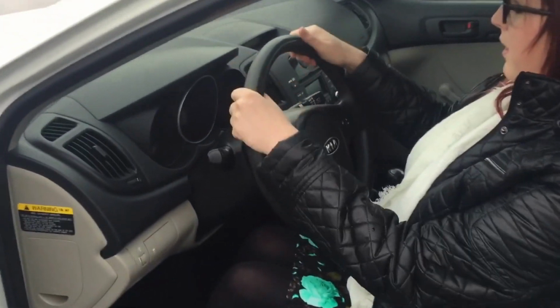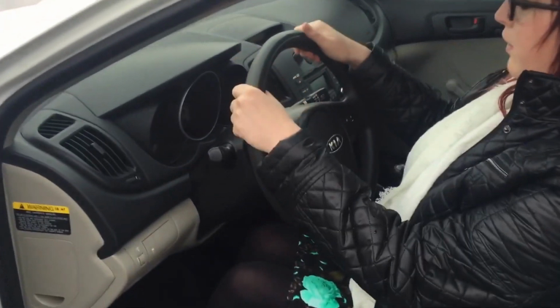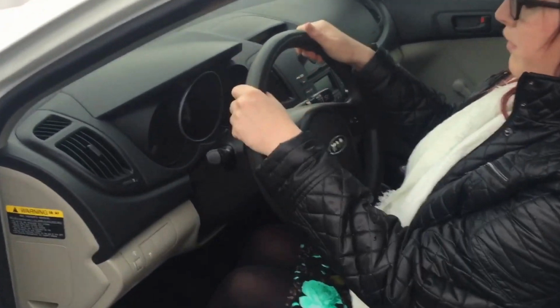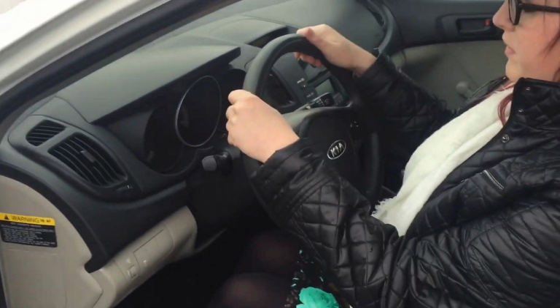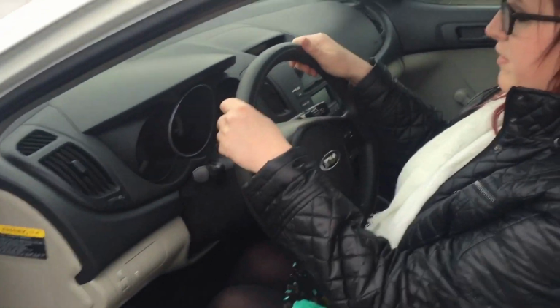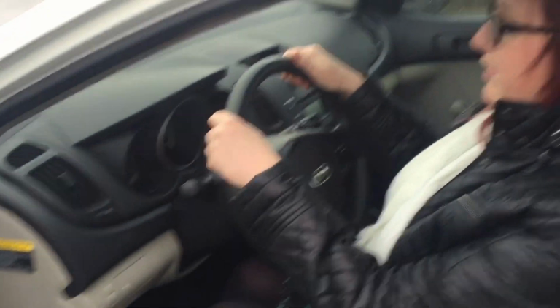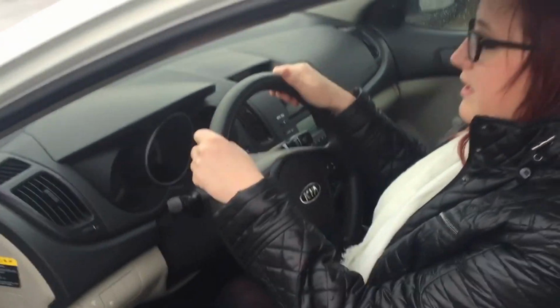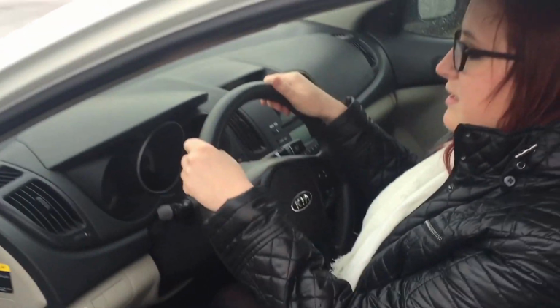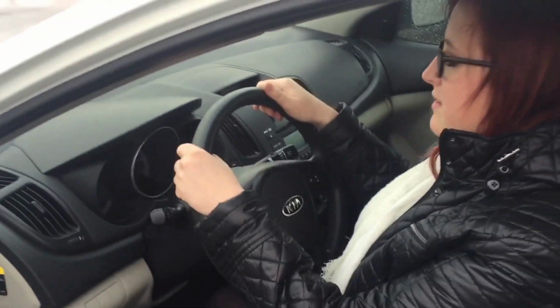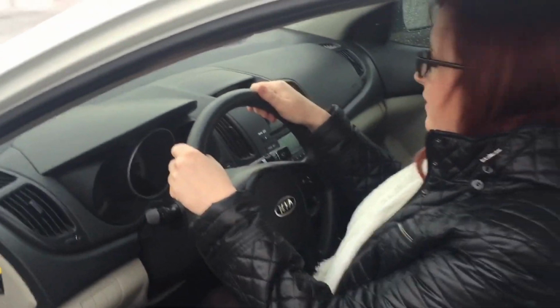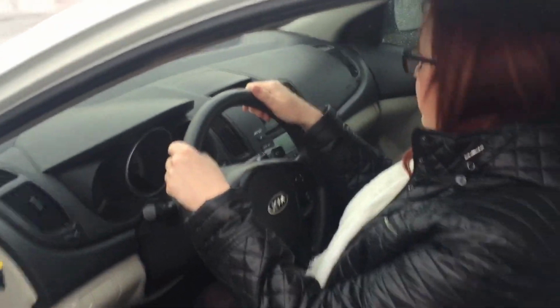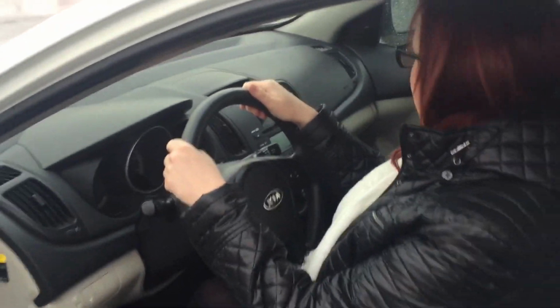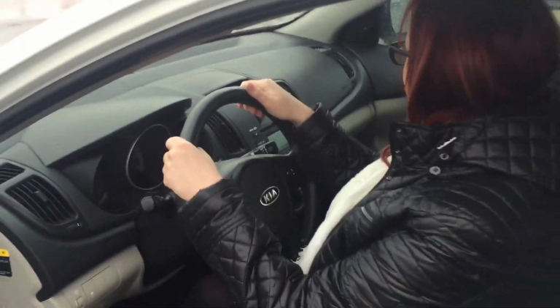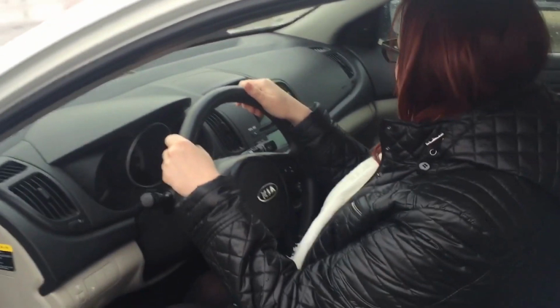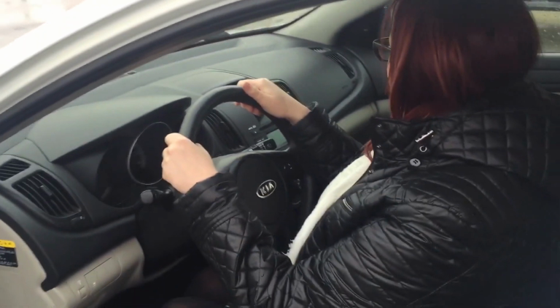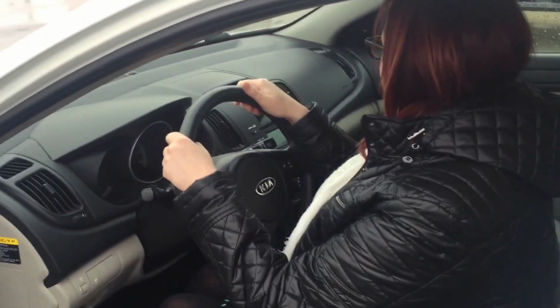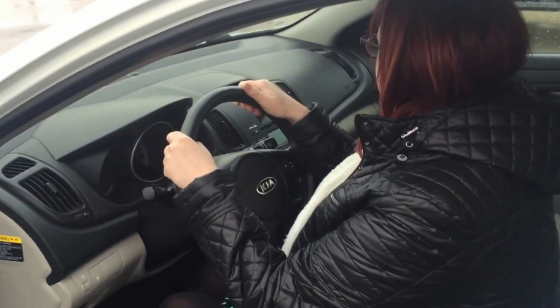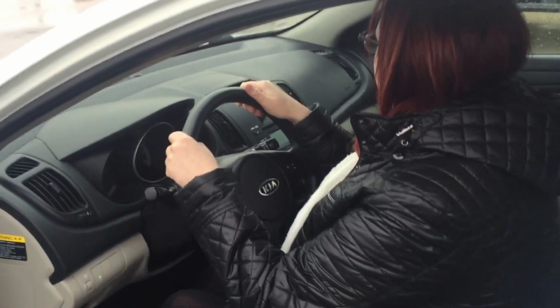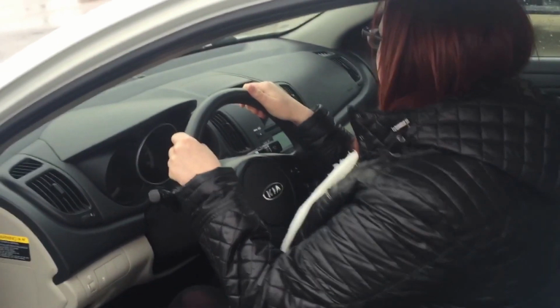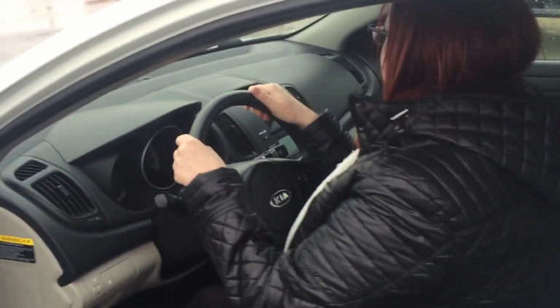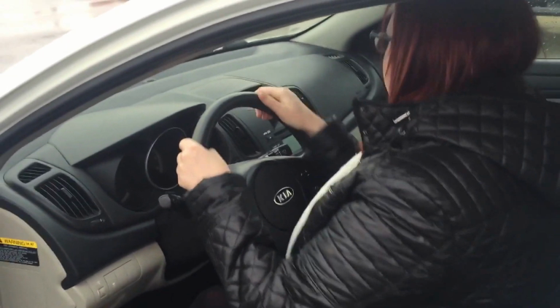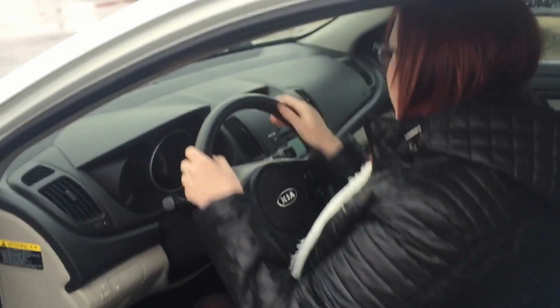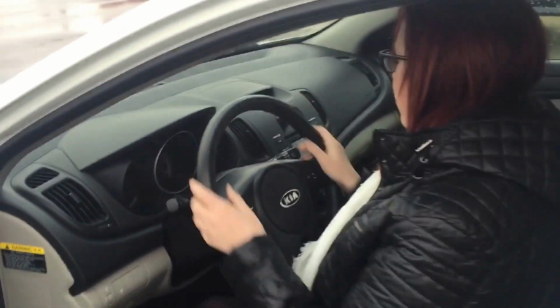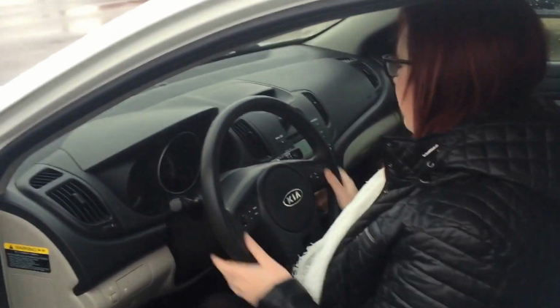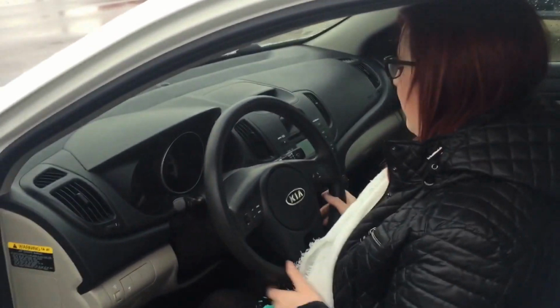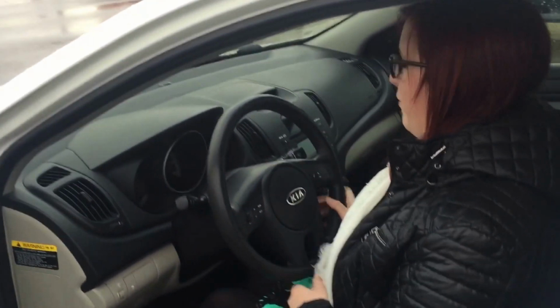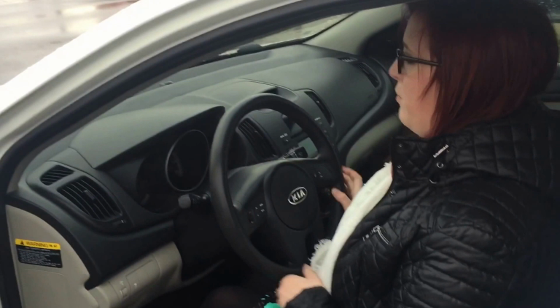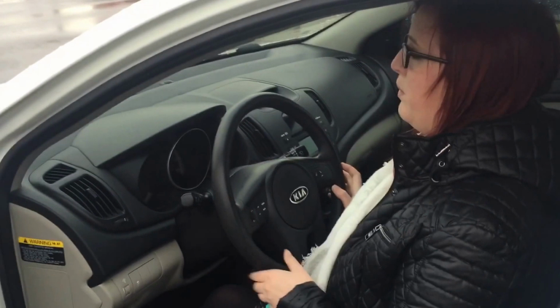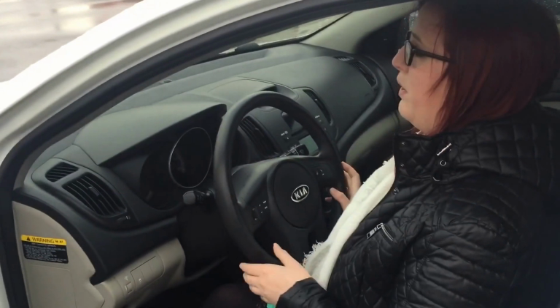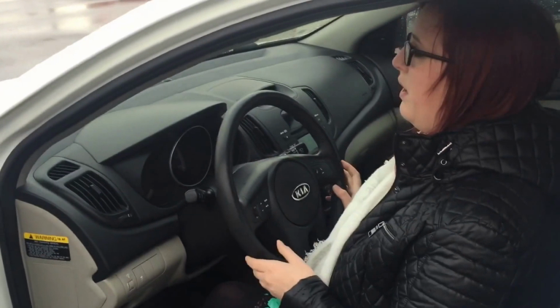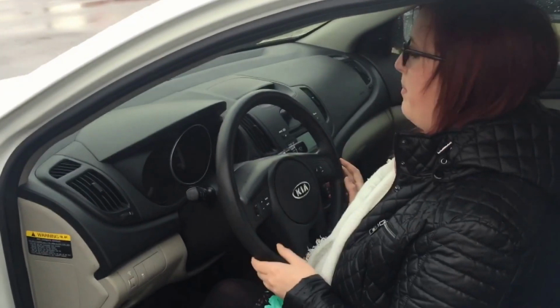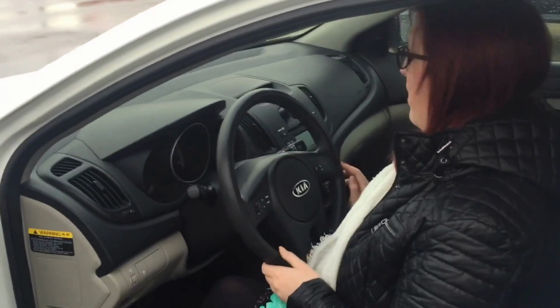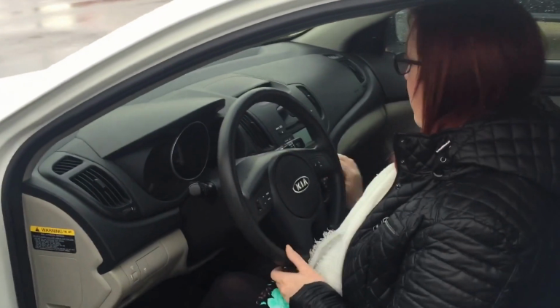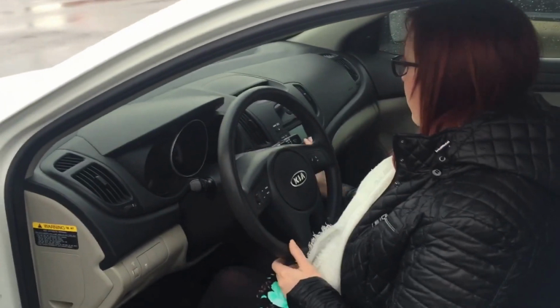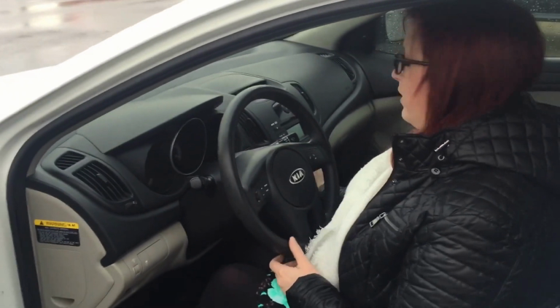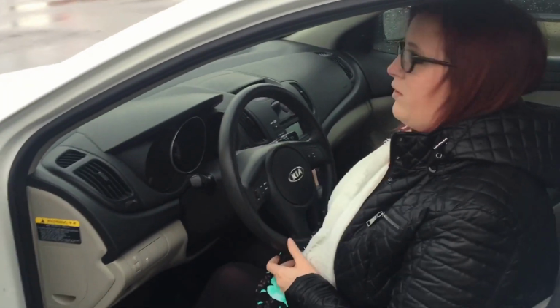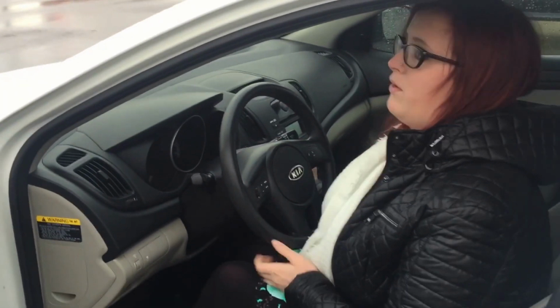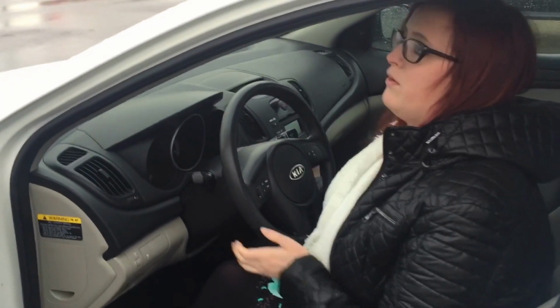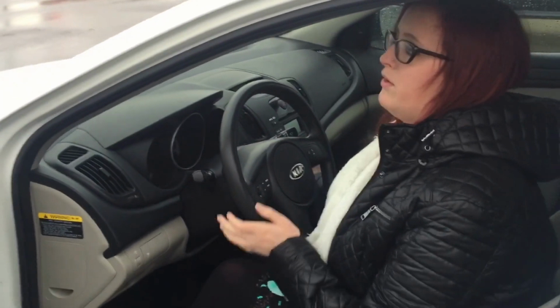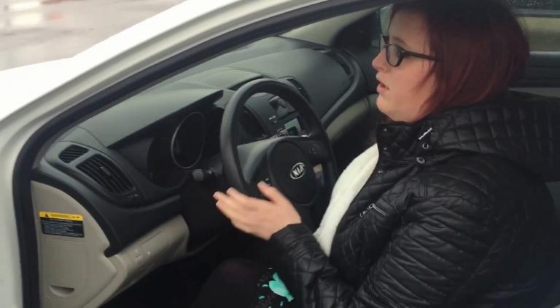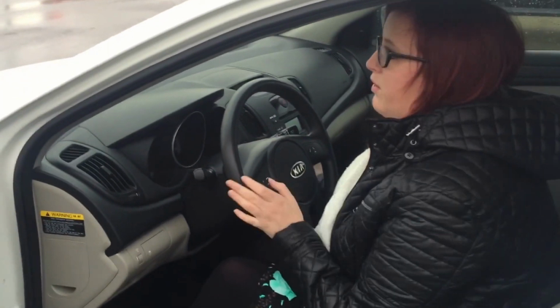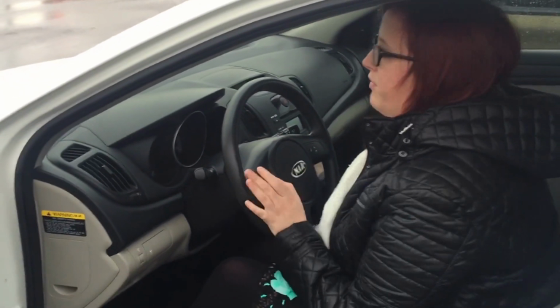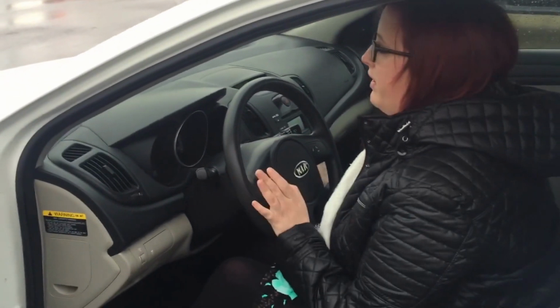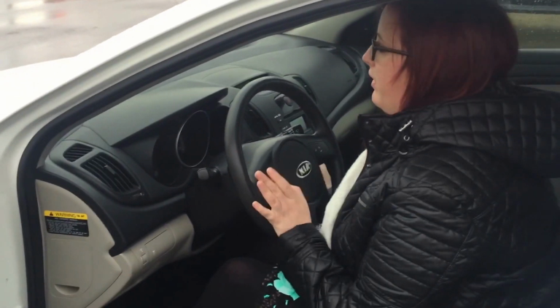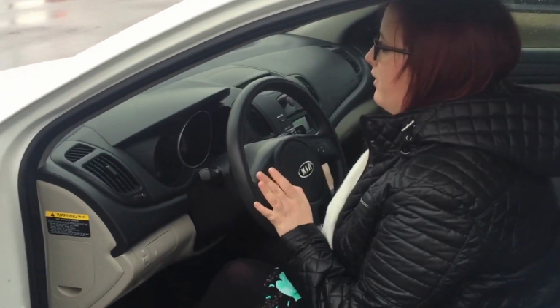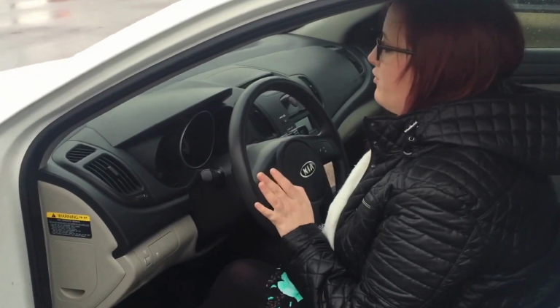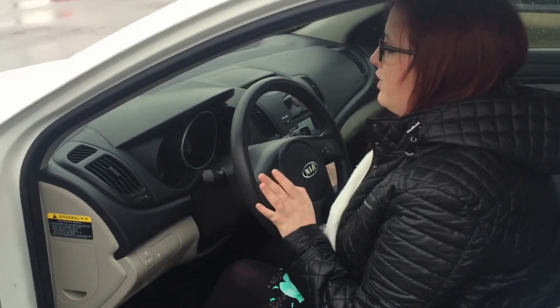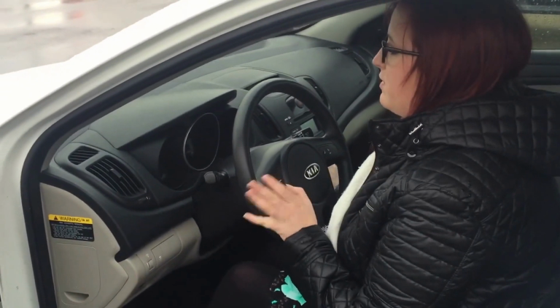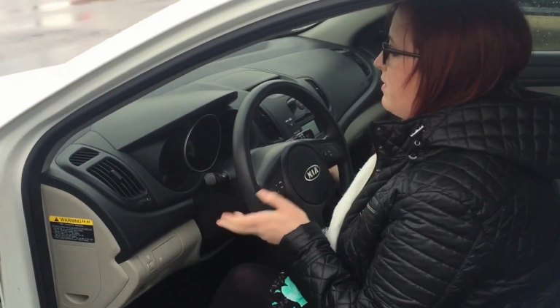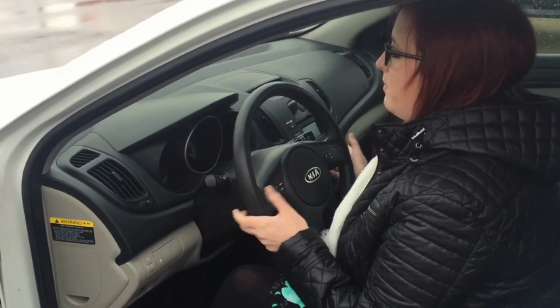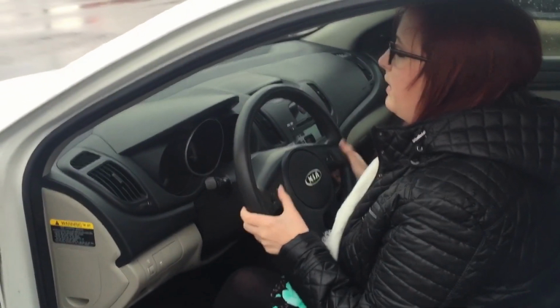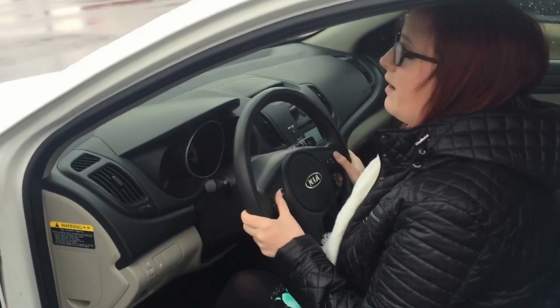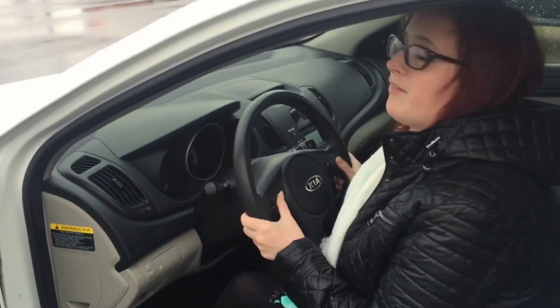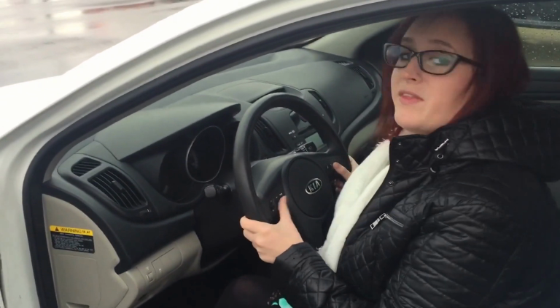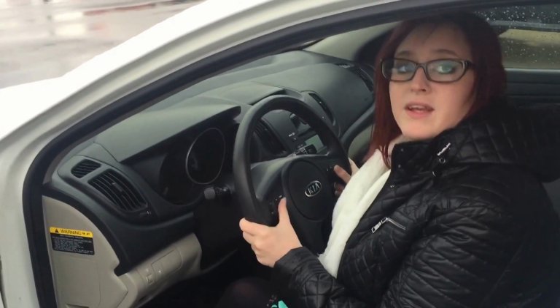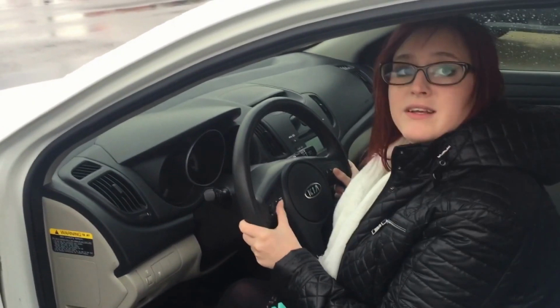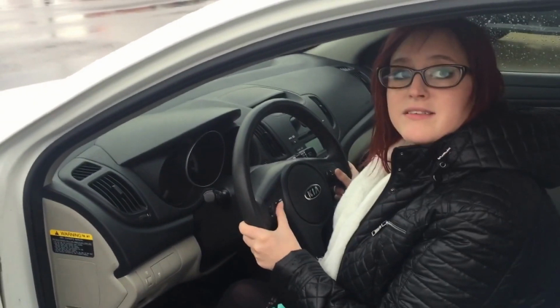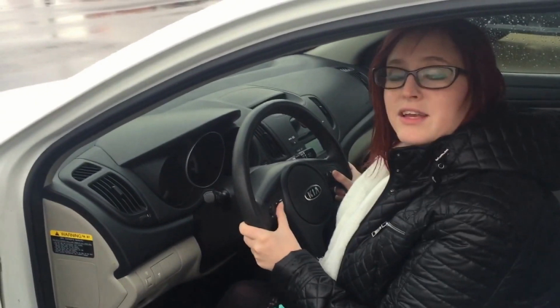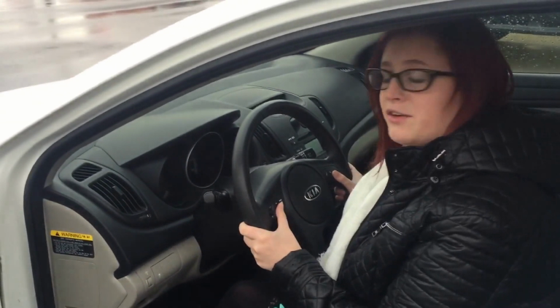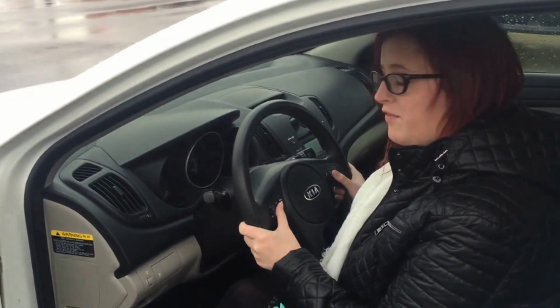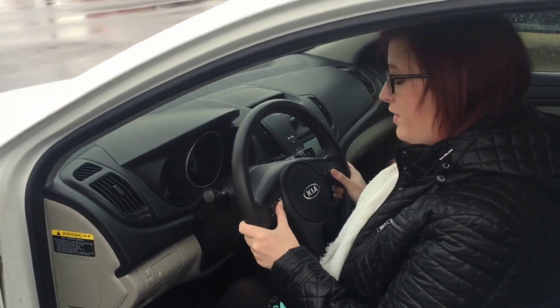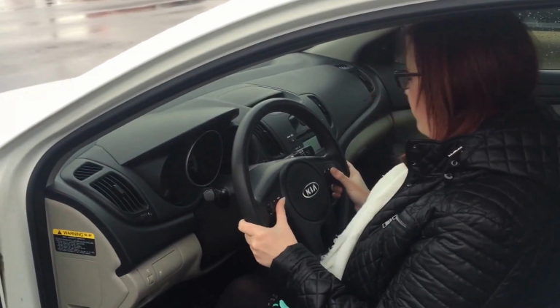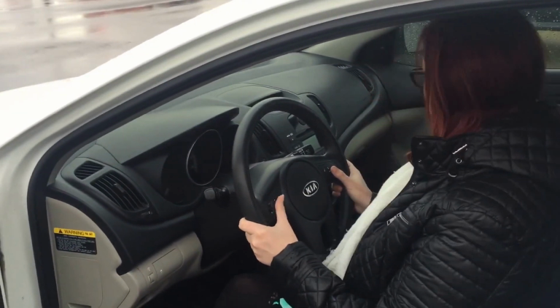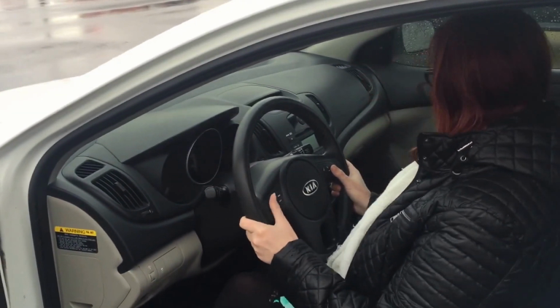Everything is at the touch of your fingertips, so you'll be safe riding. You know, if you have kids in the car, something like that, you don't have to worry about looking over here to change something. Everything is at your fingertips.